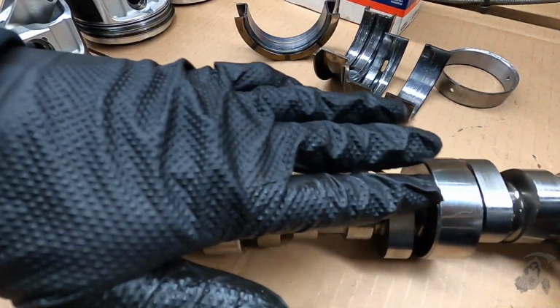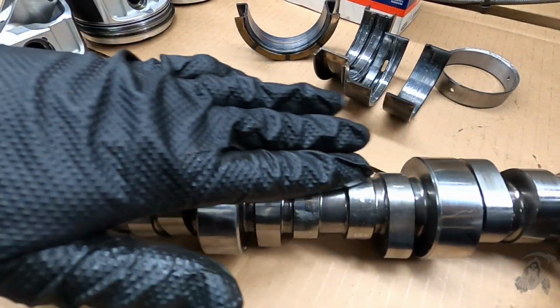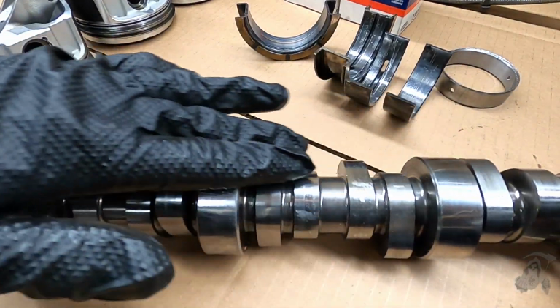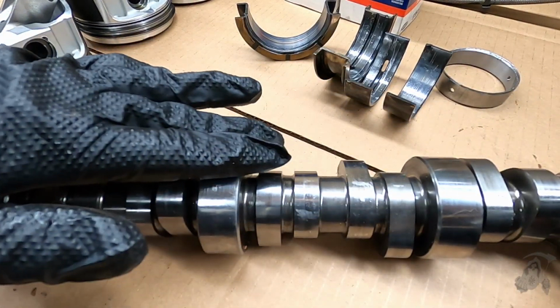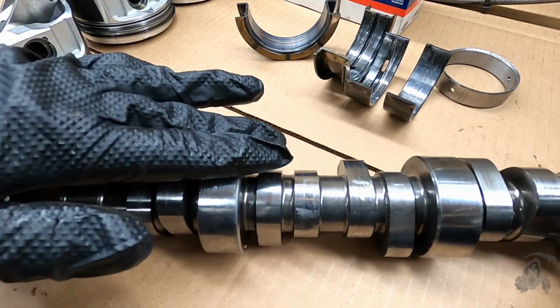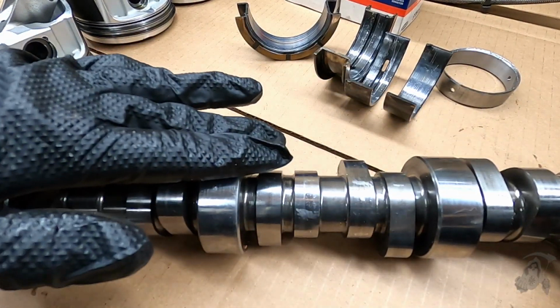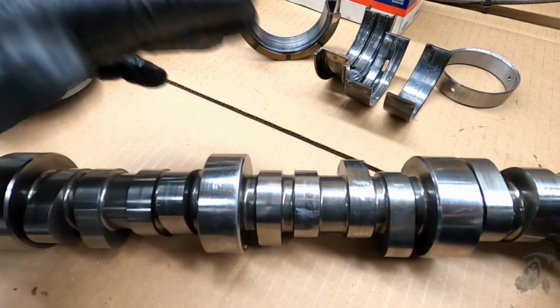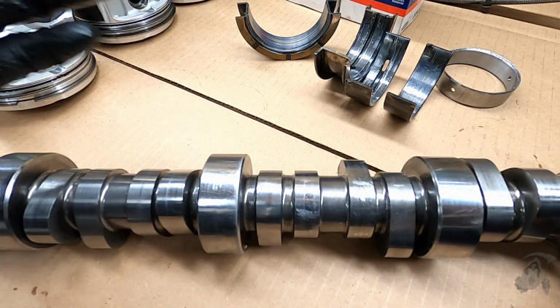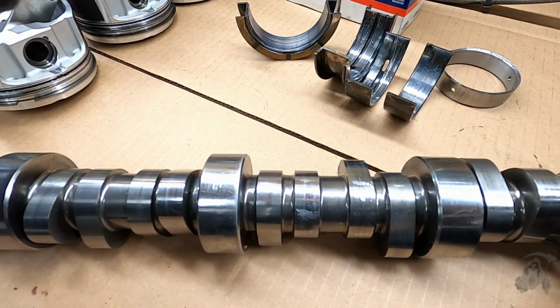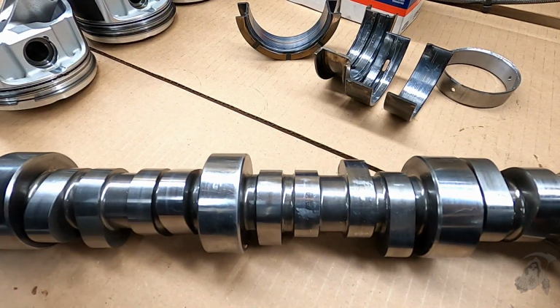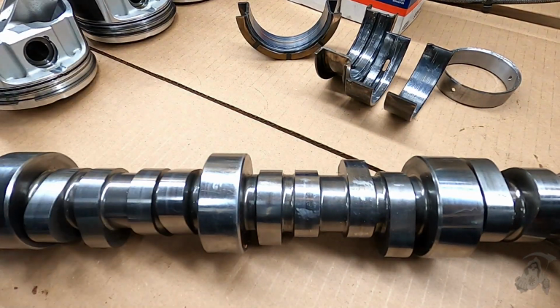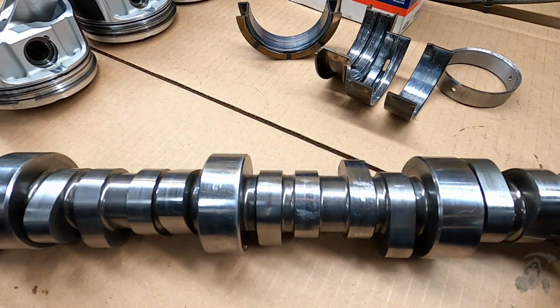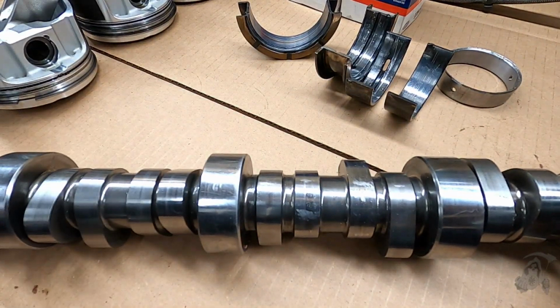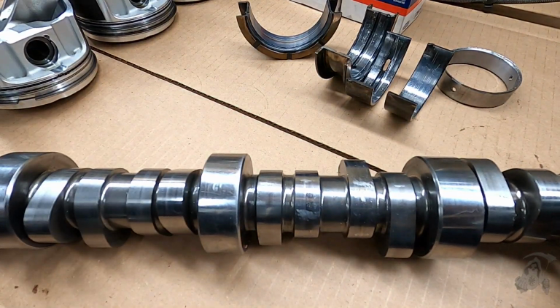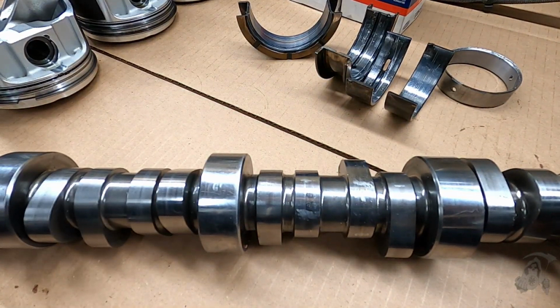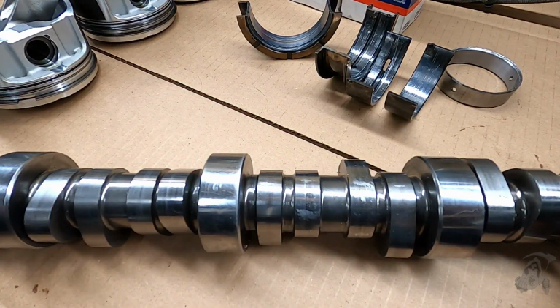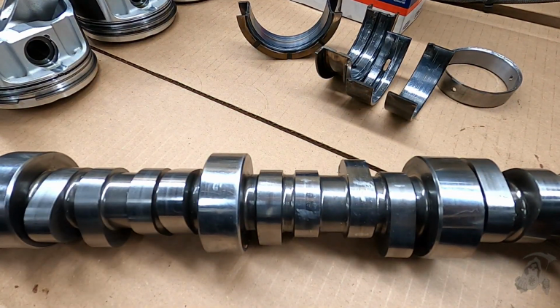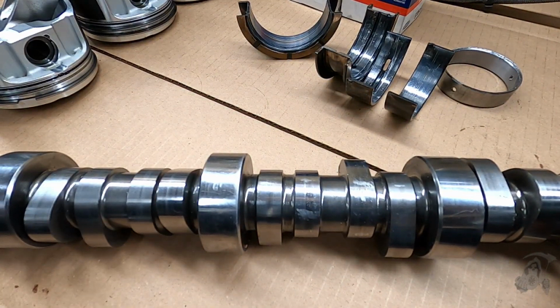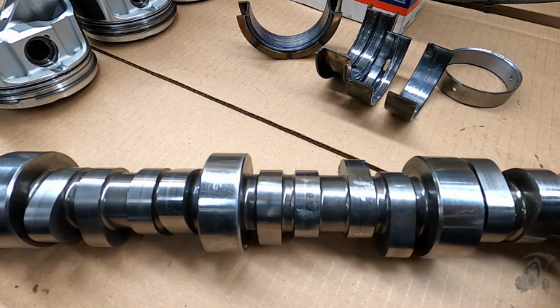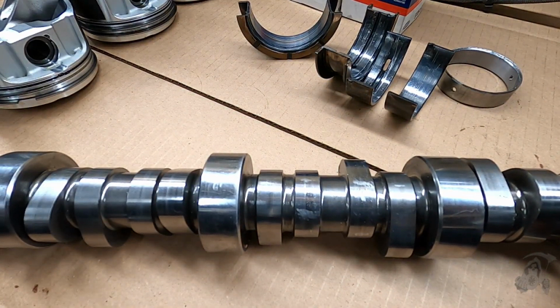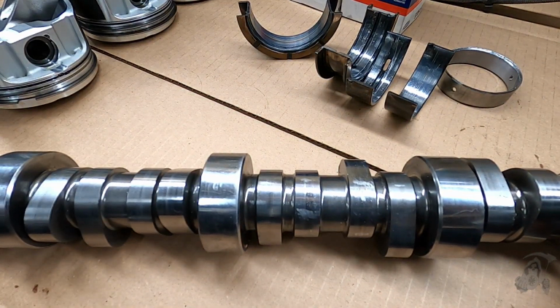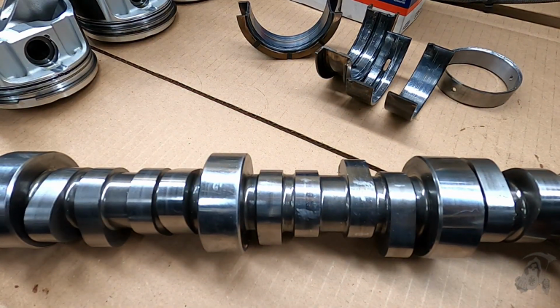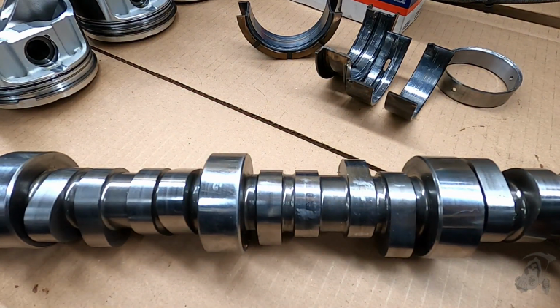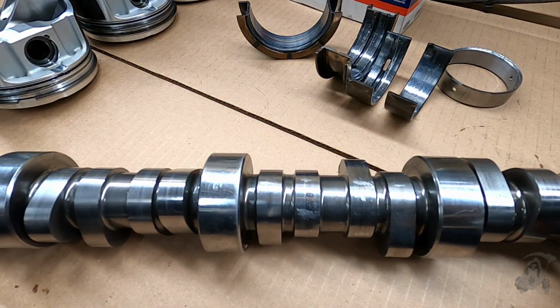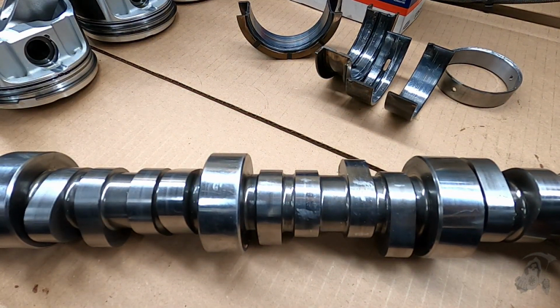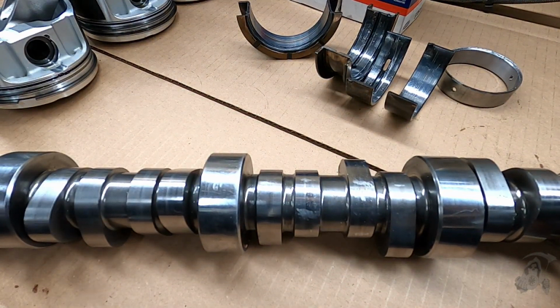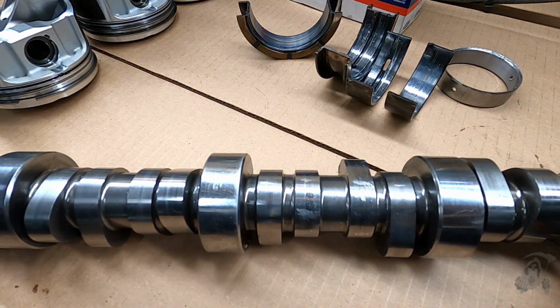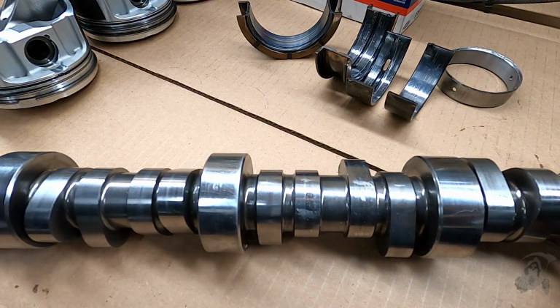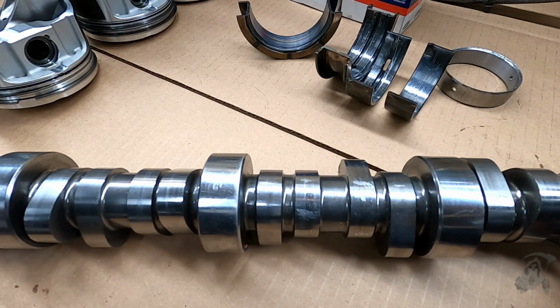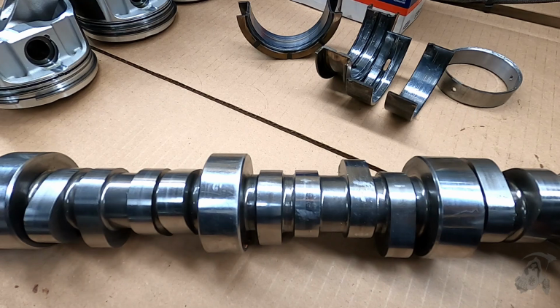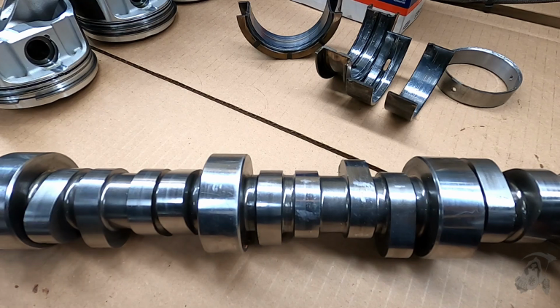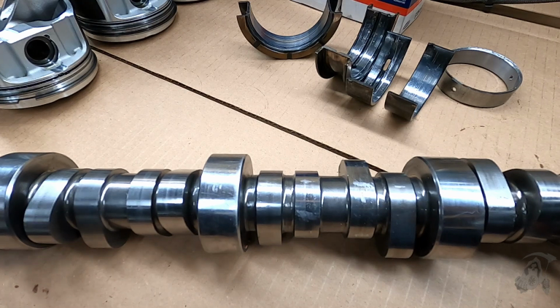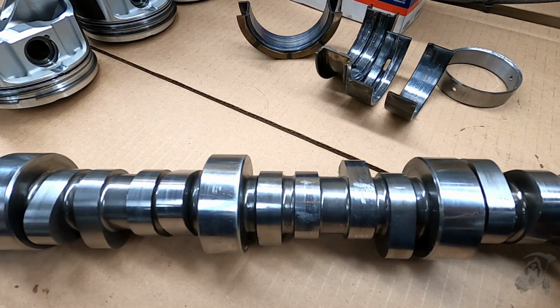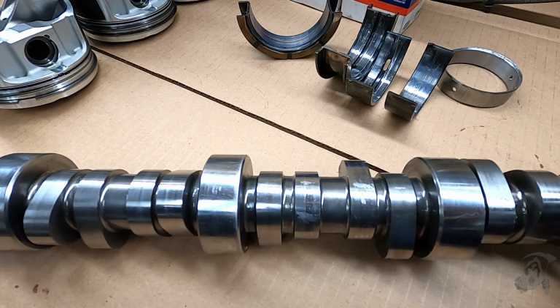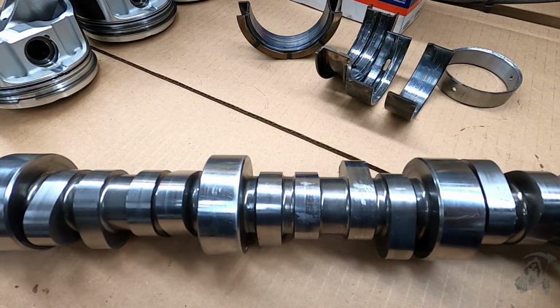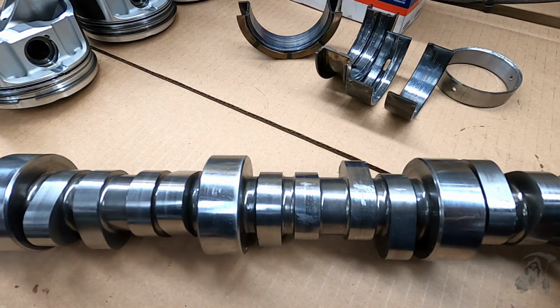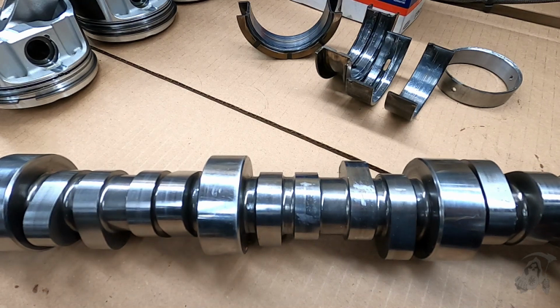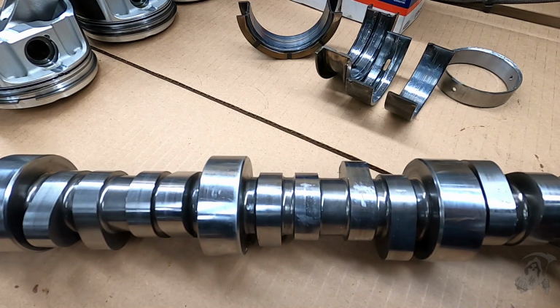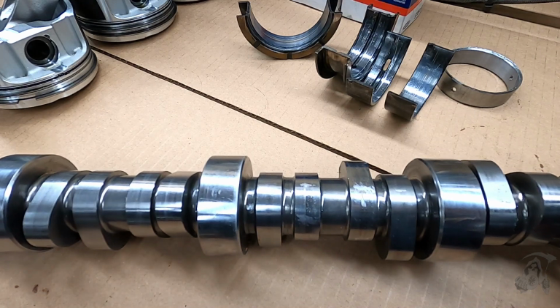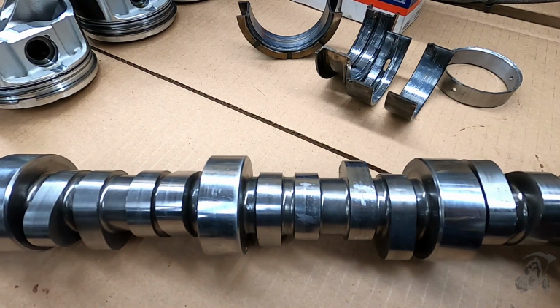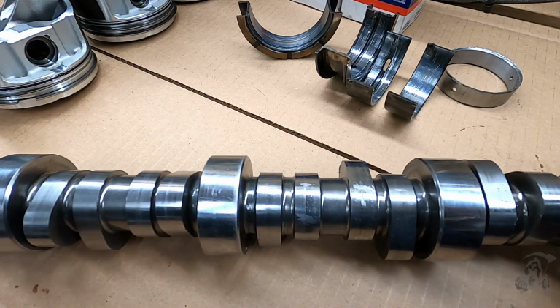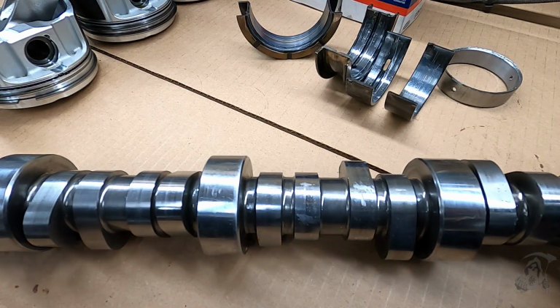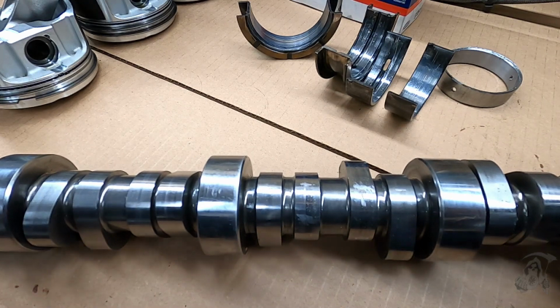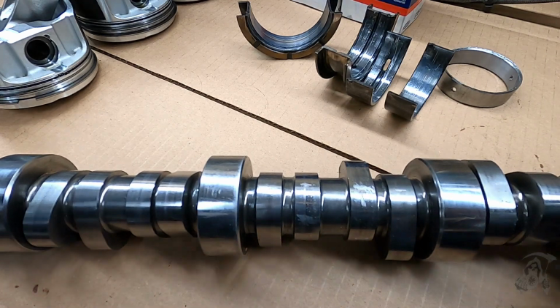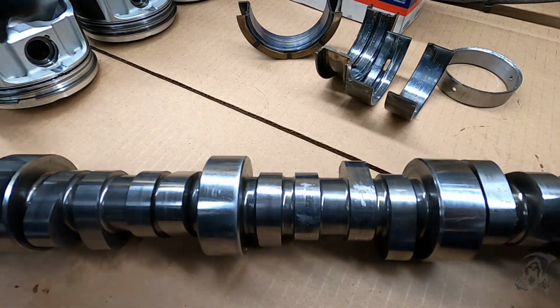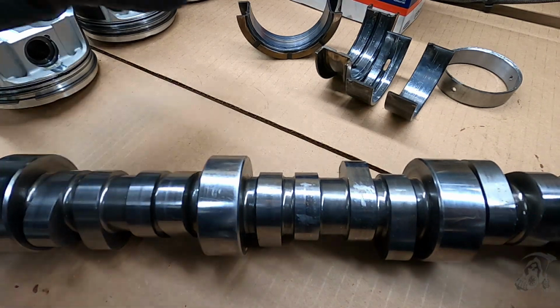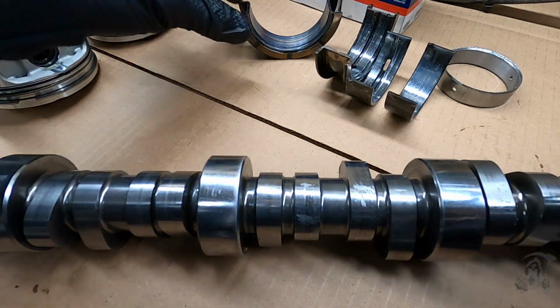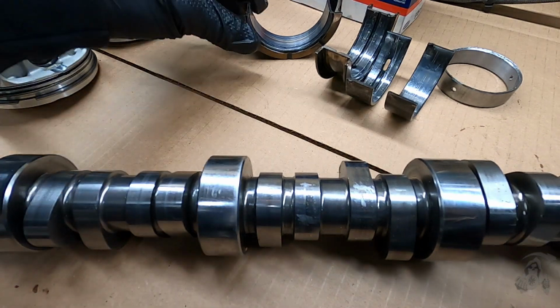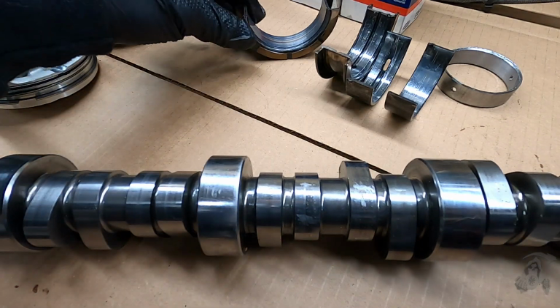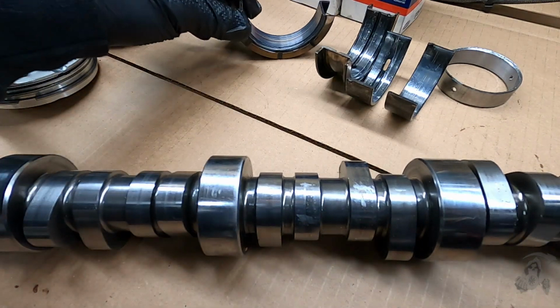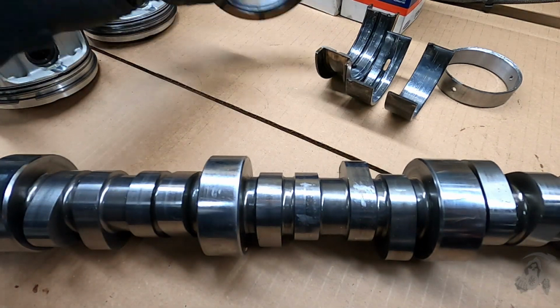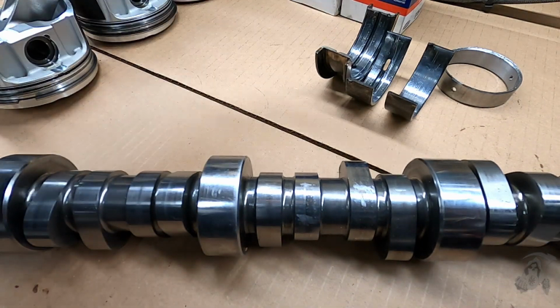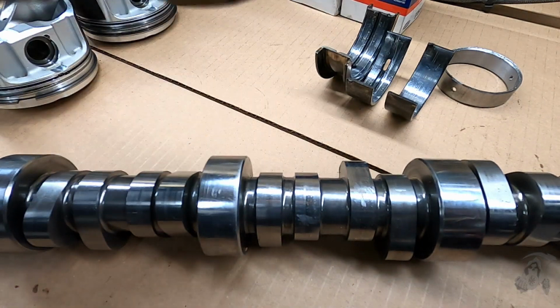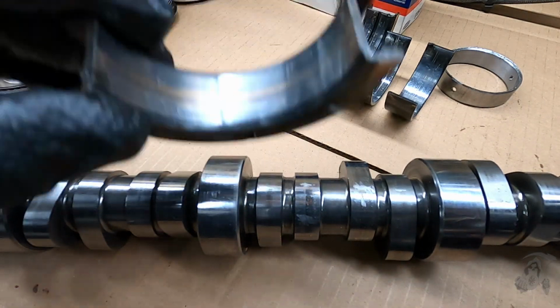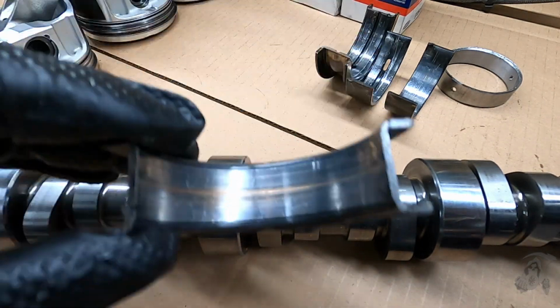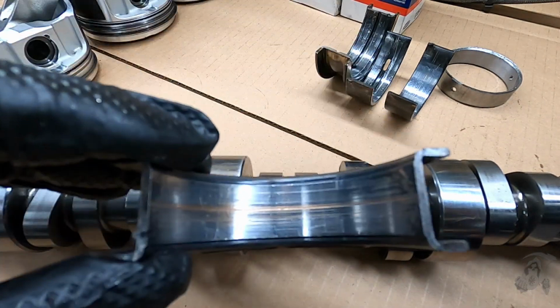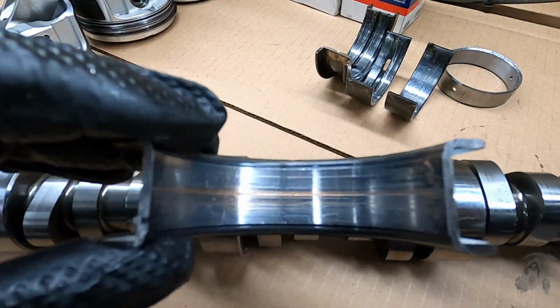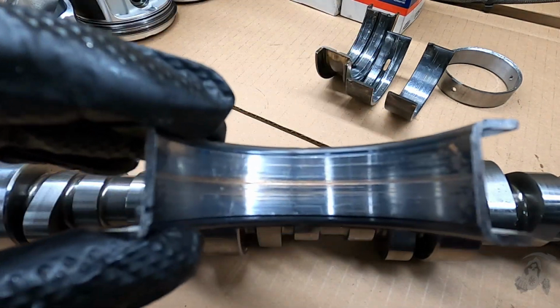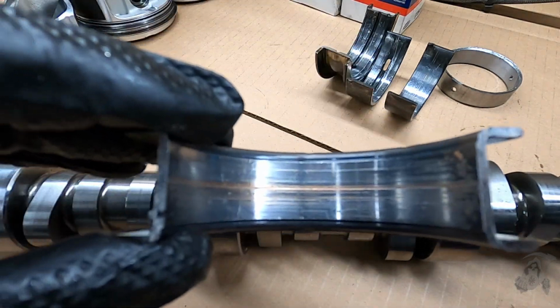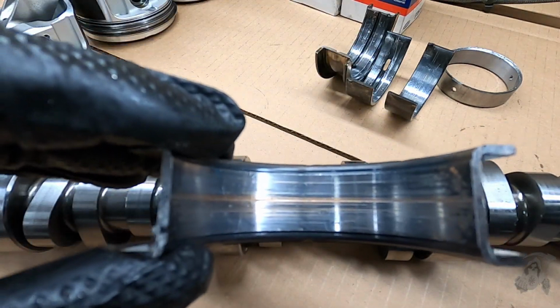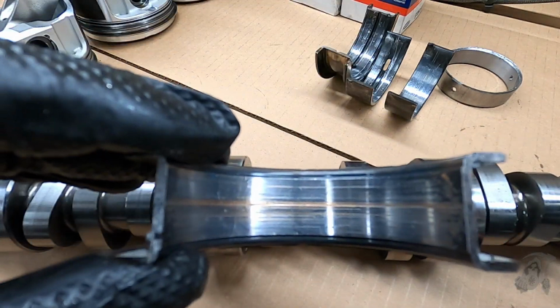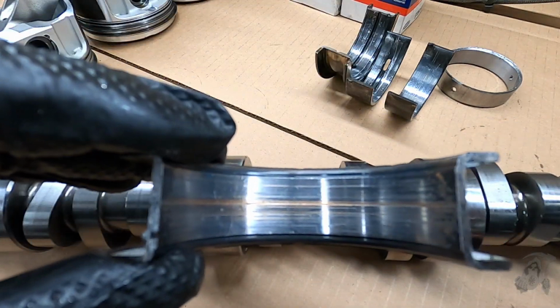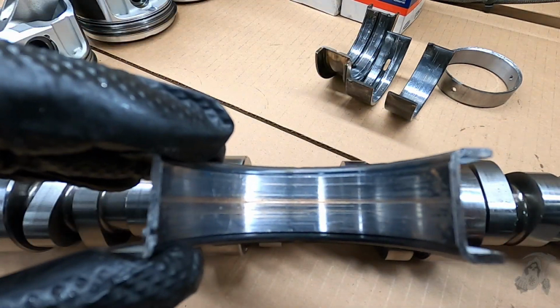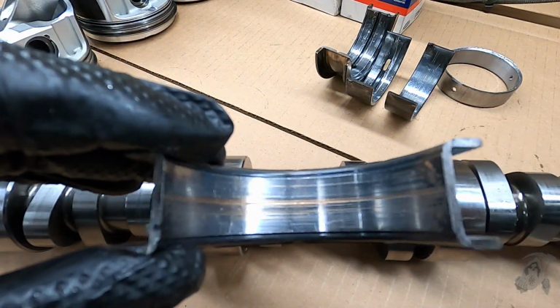This part of the camshaft never got heat treated, and that's what caused the failure. Caused all this damage.